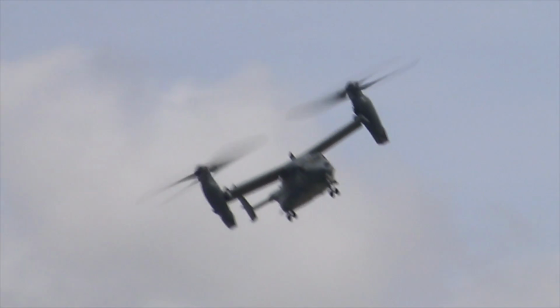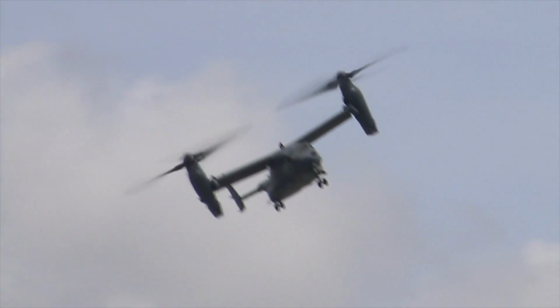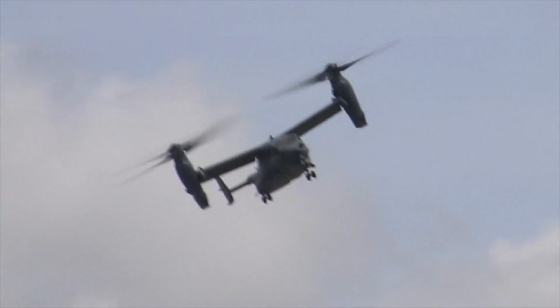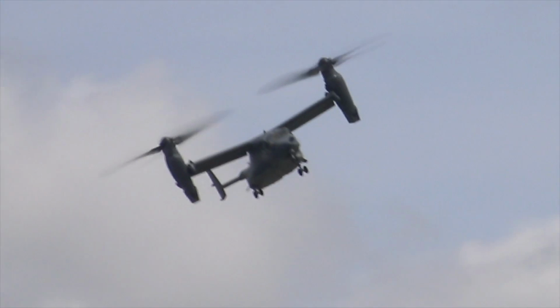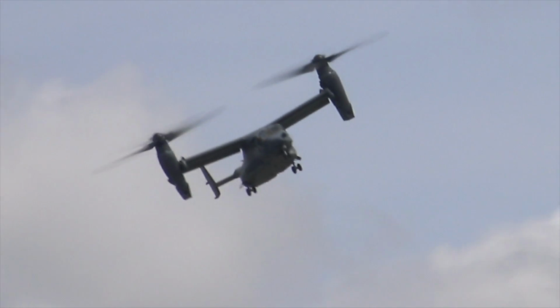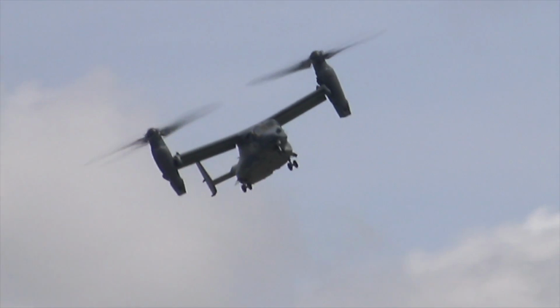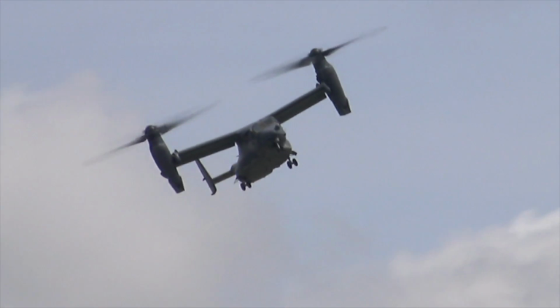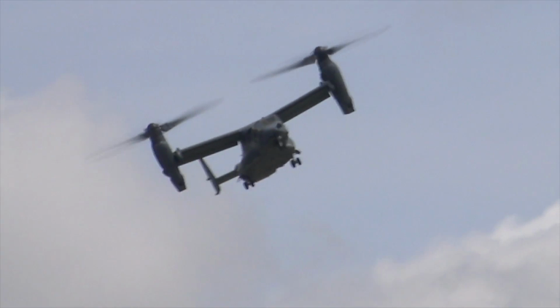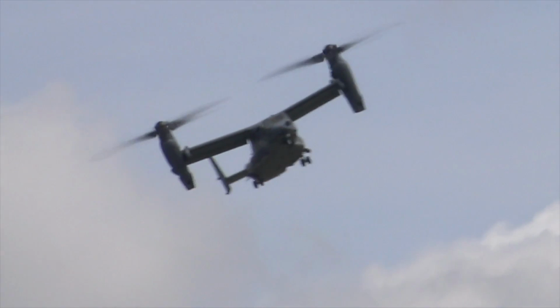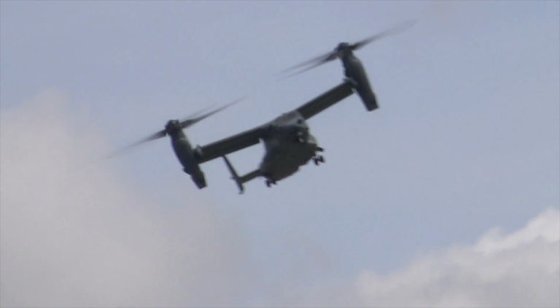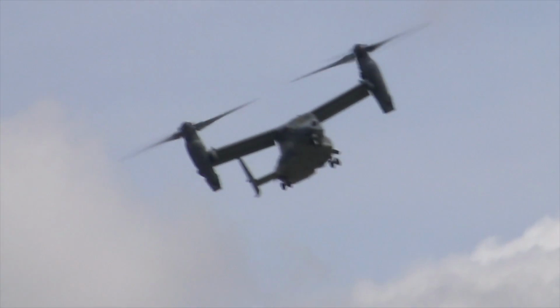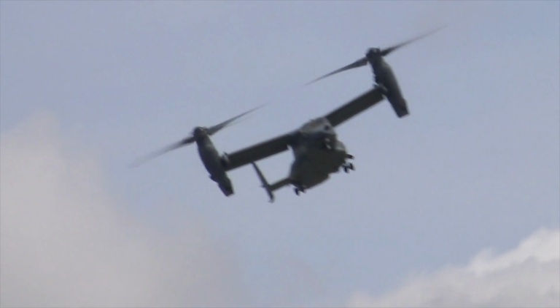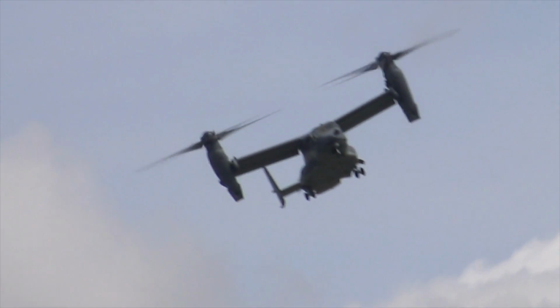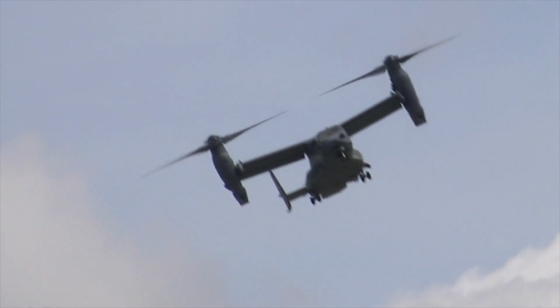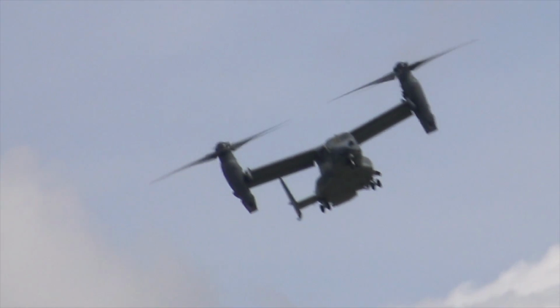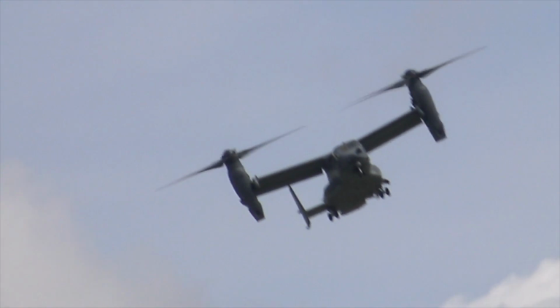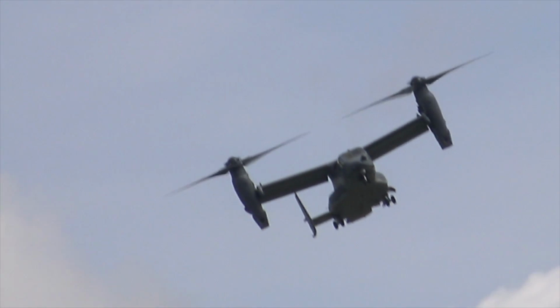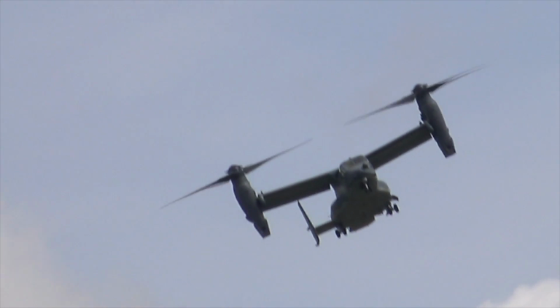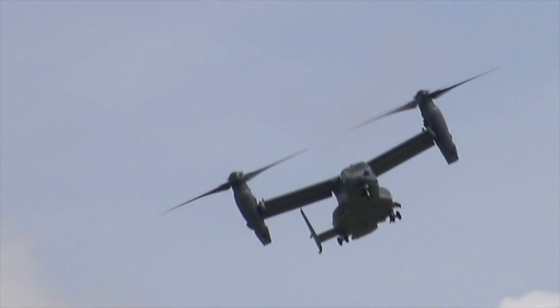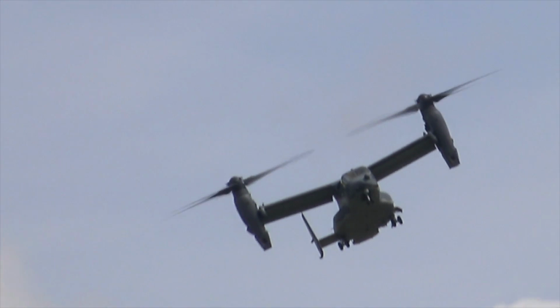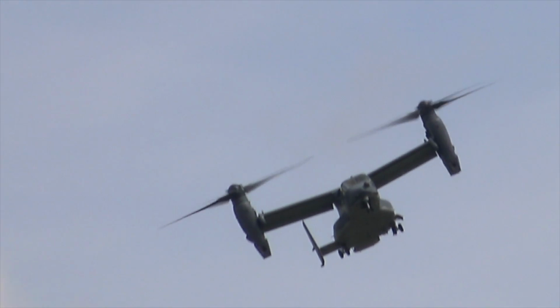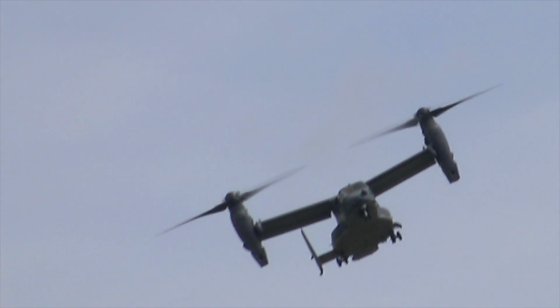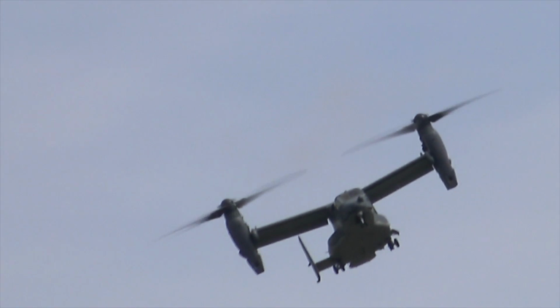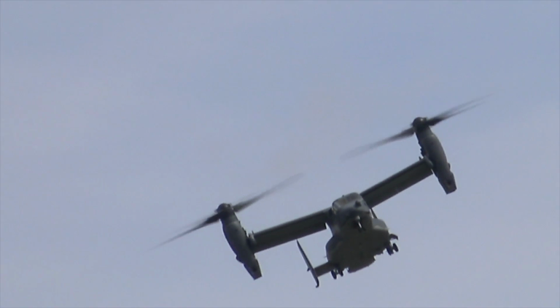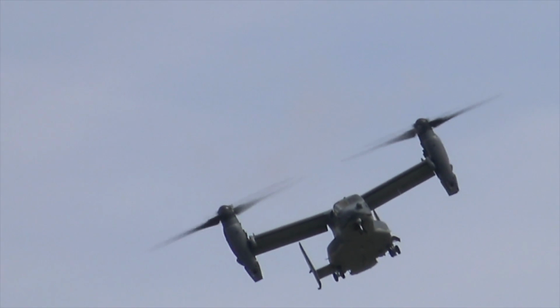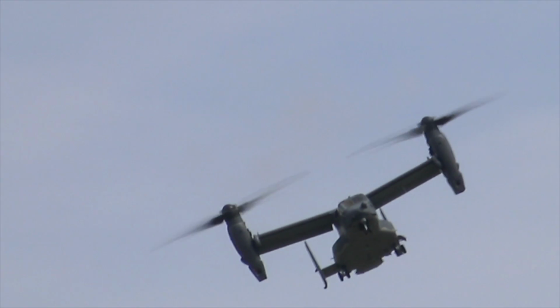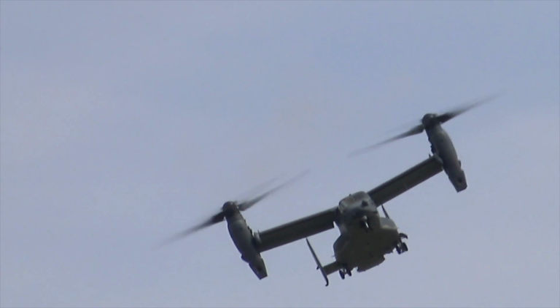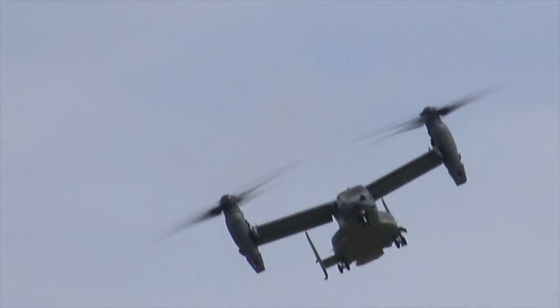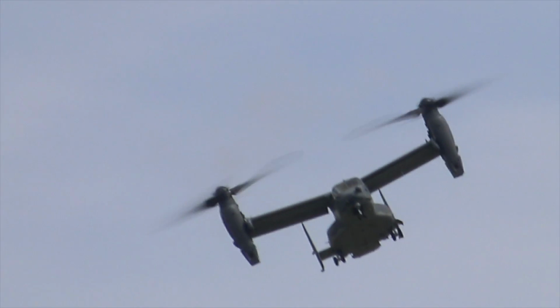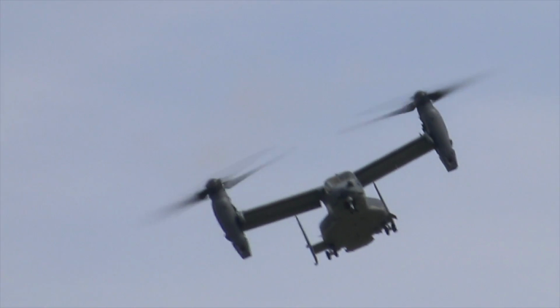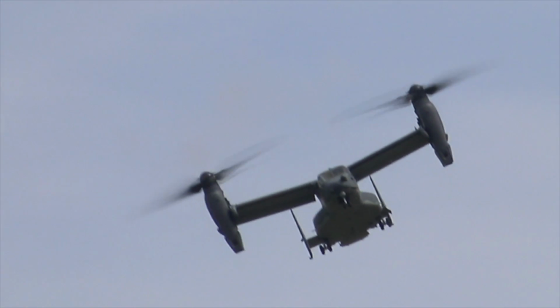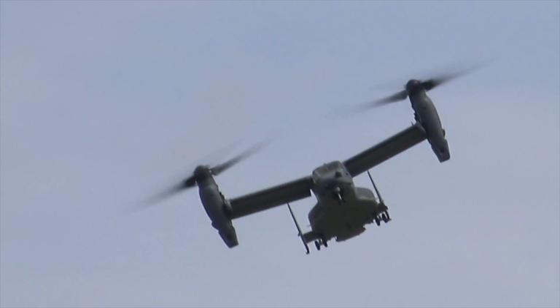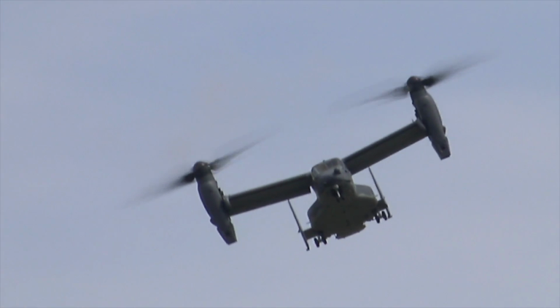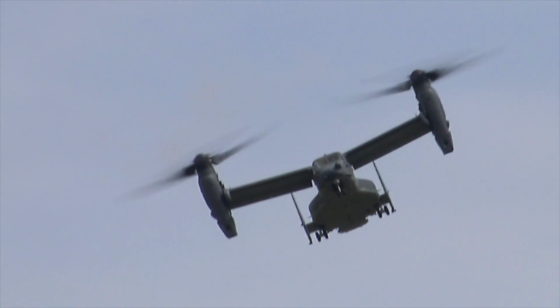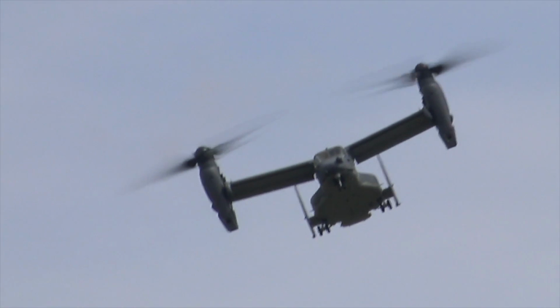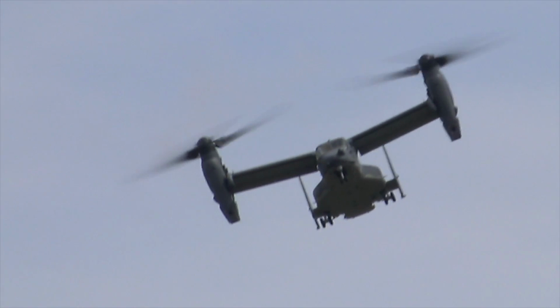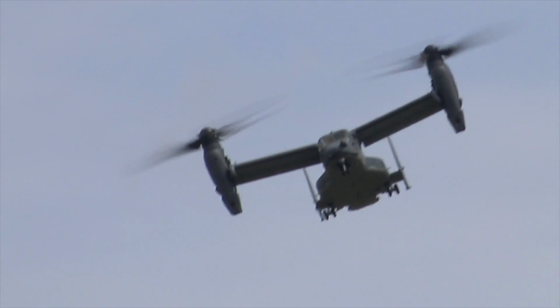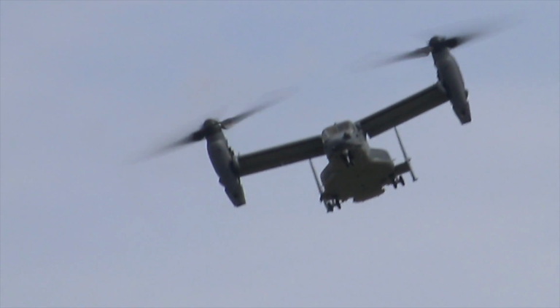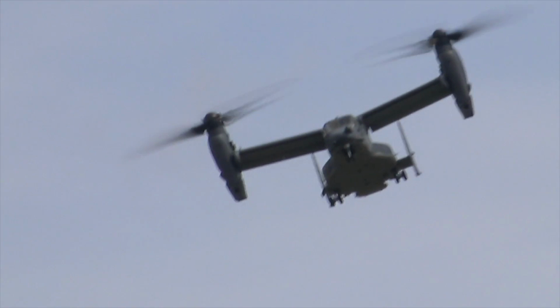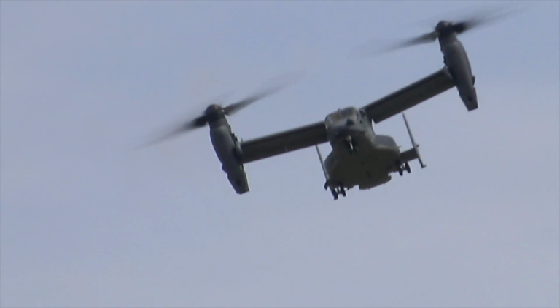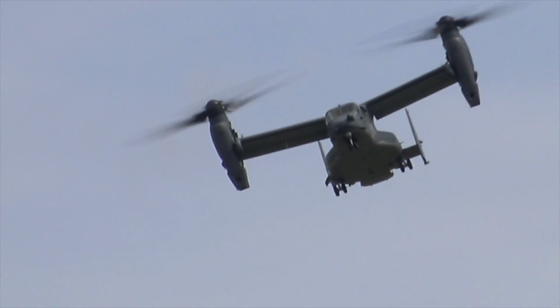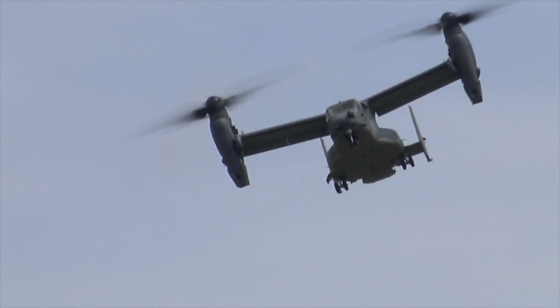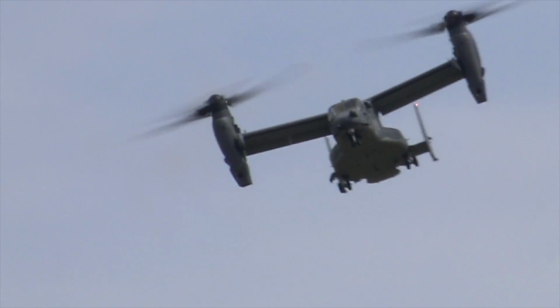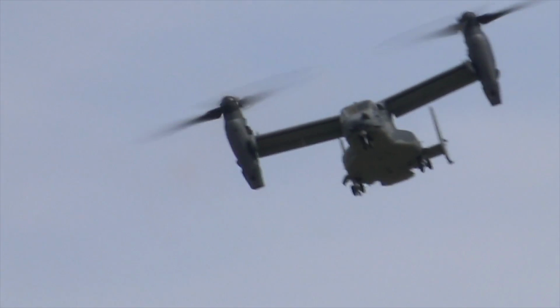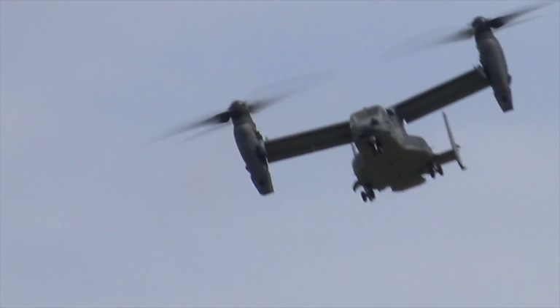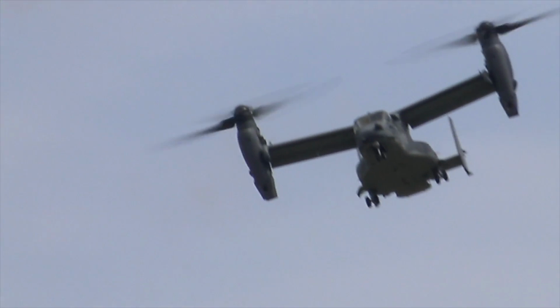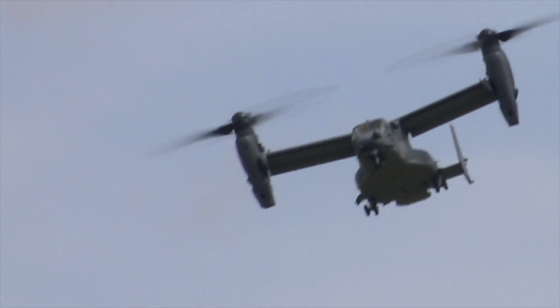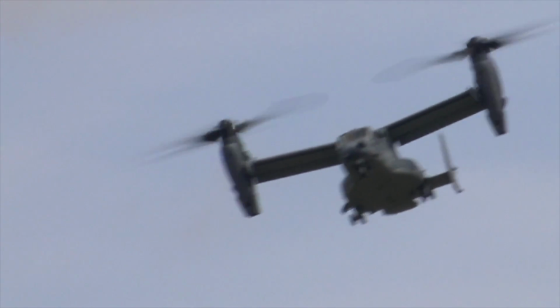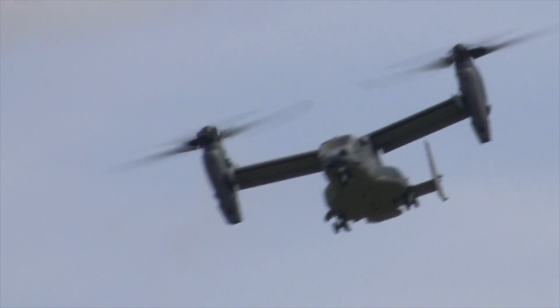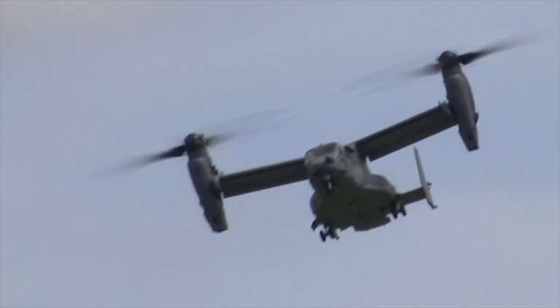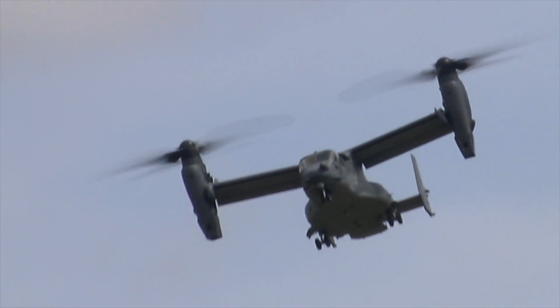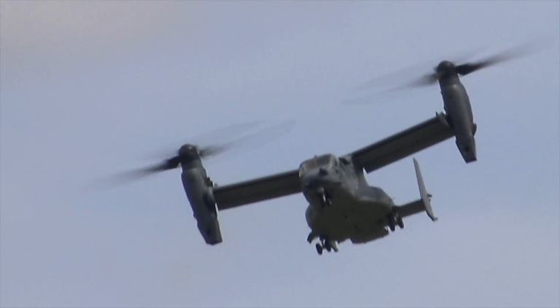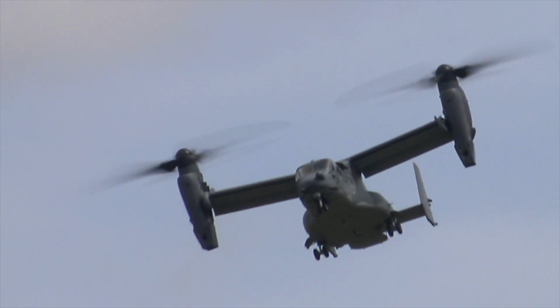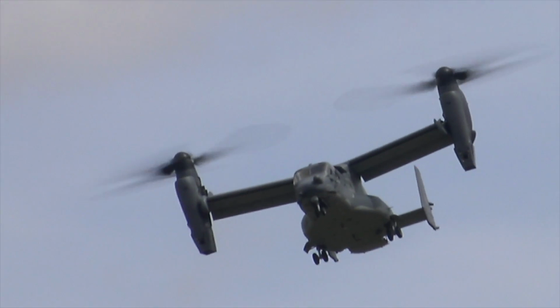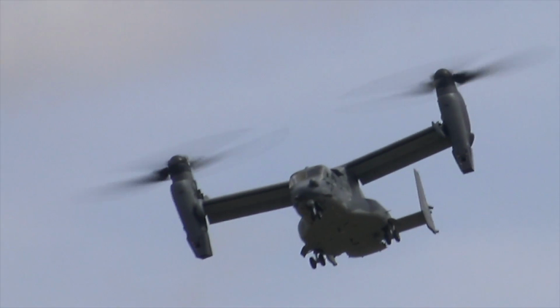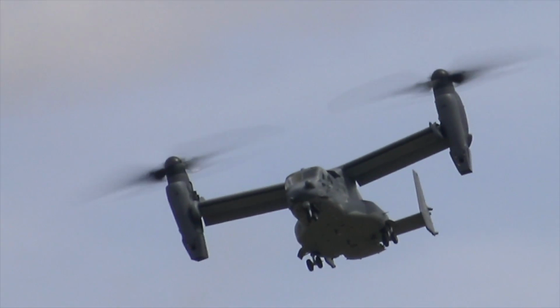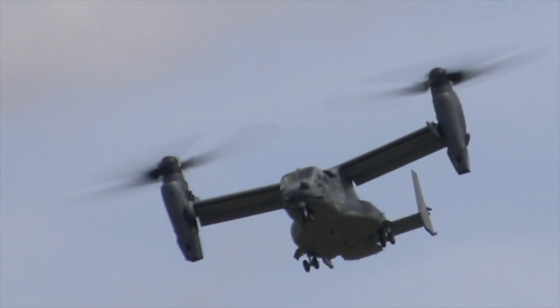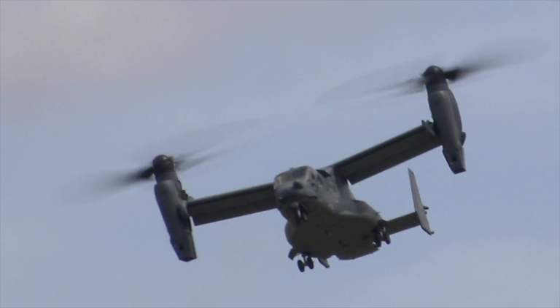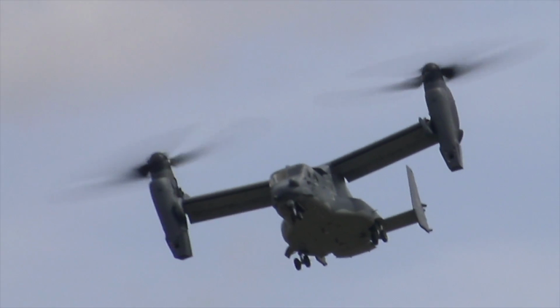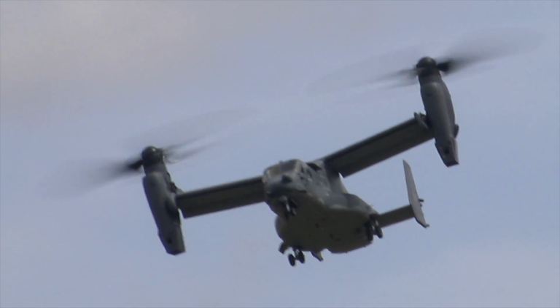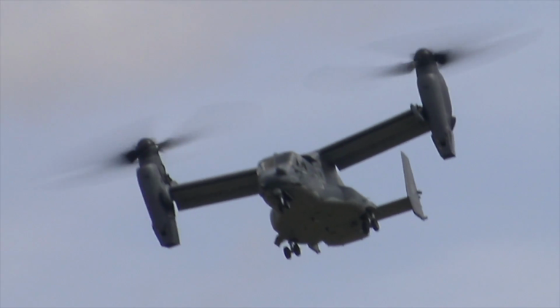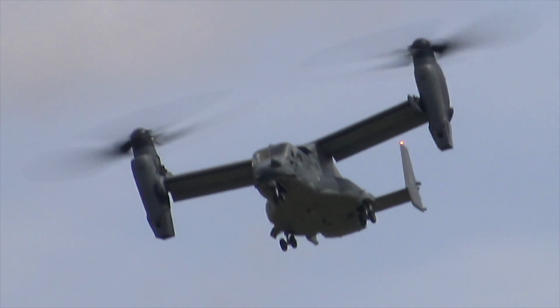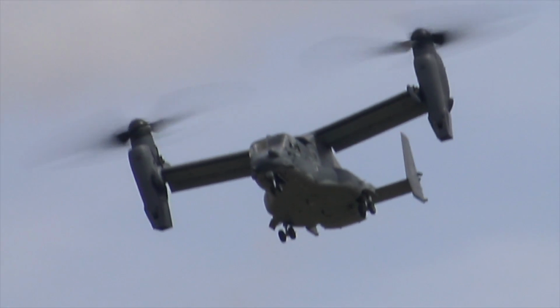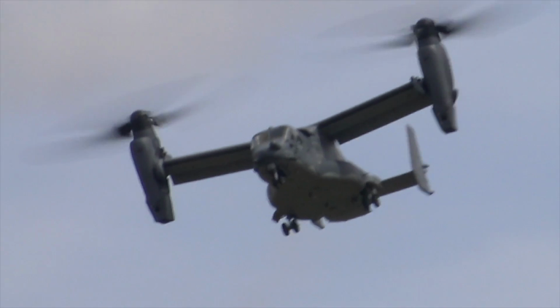The 58th Special Operations Wing at Kirtland Air Force Base in New Mexico is where CV-22B crews receive their initial training.